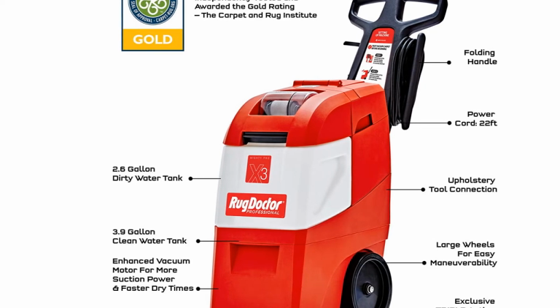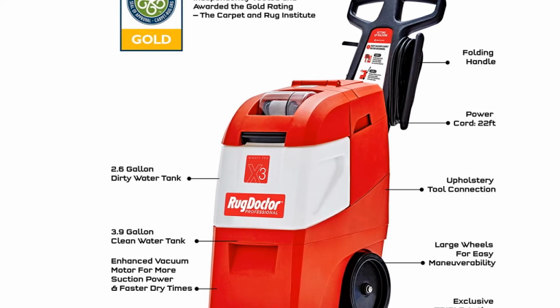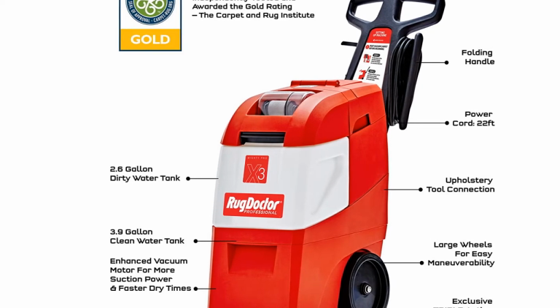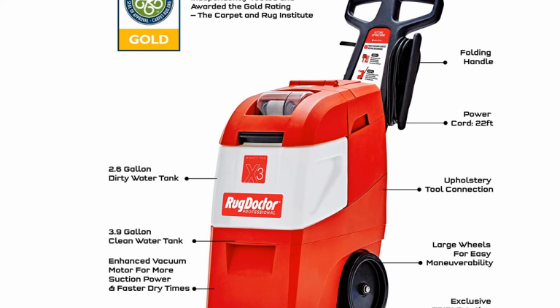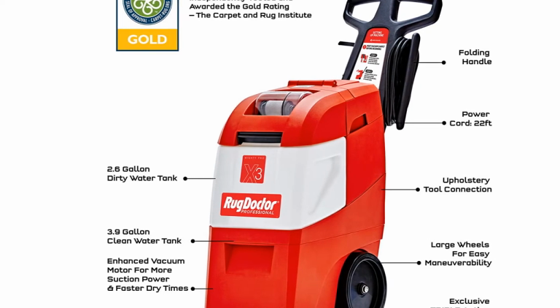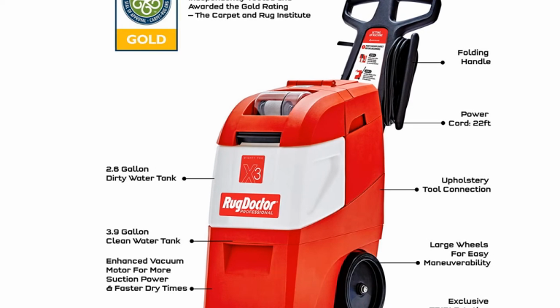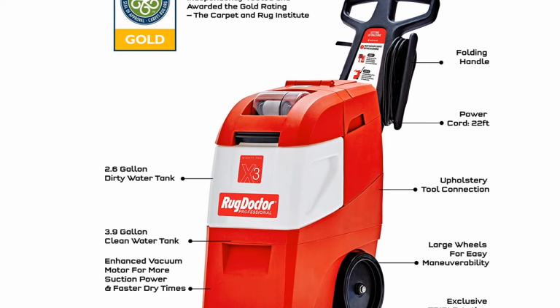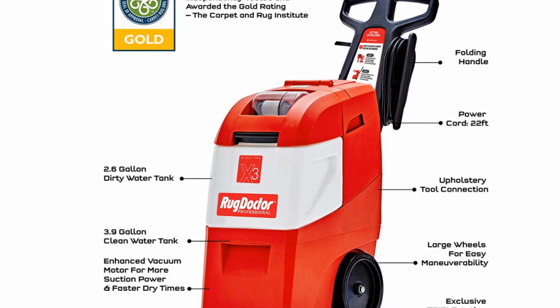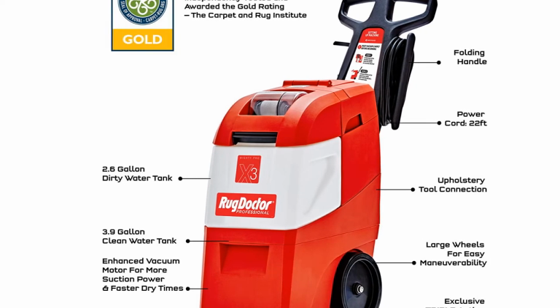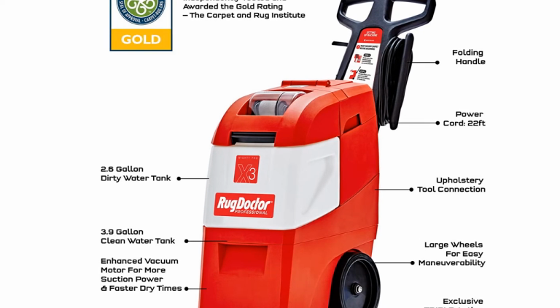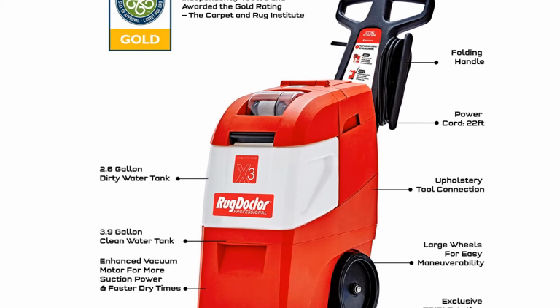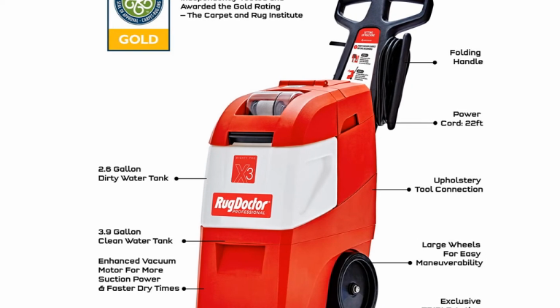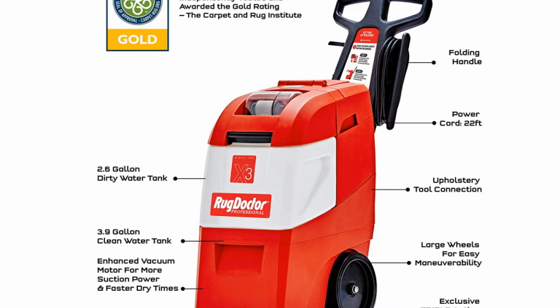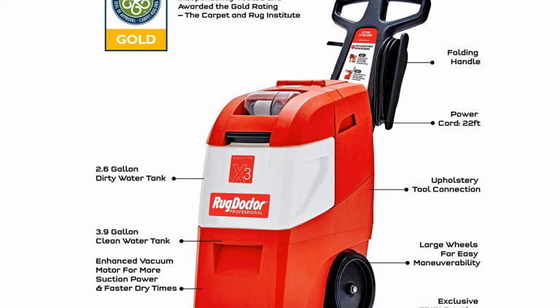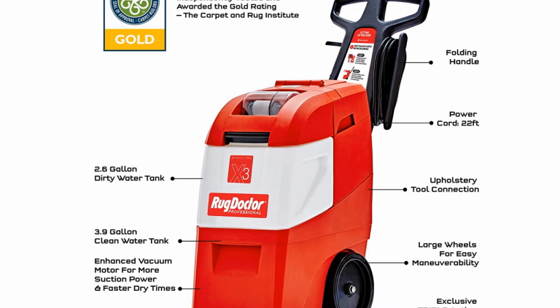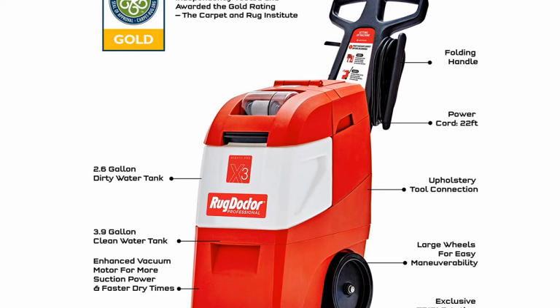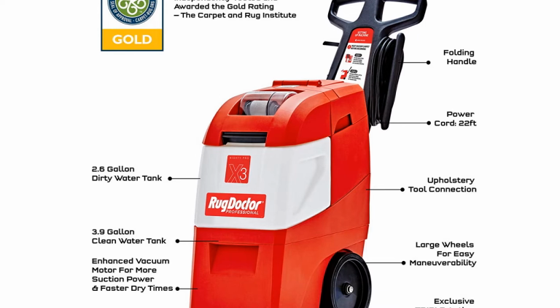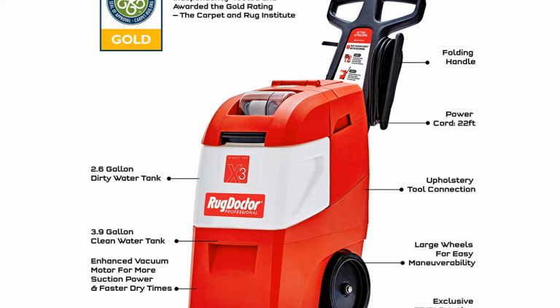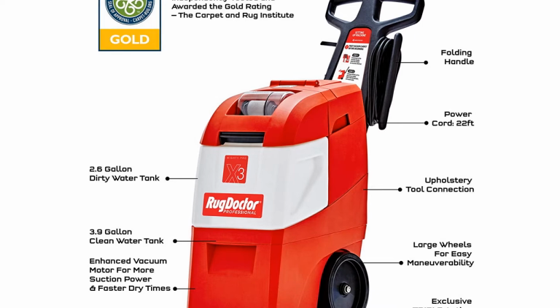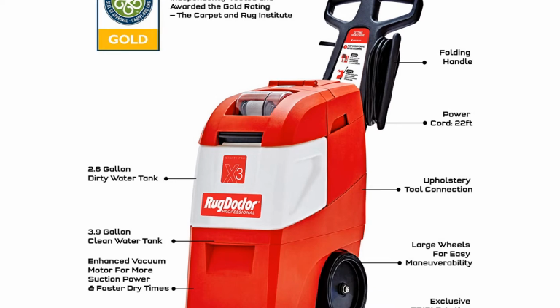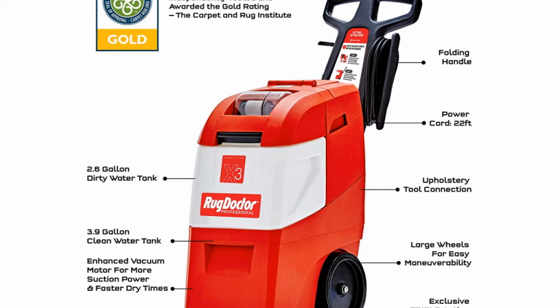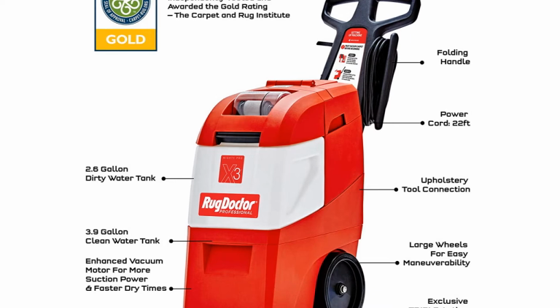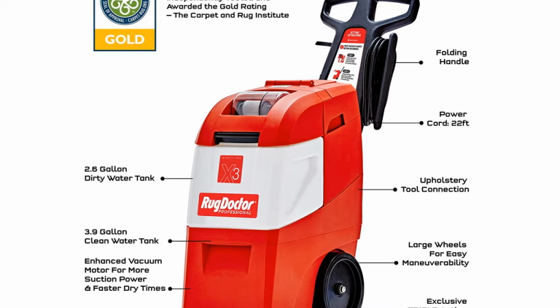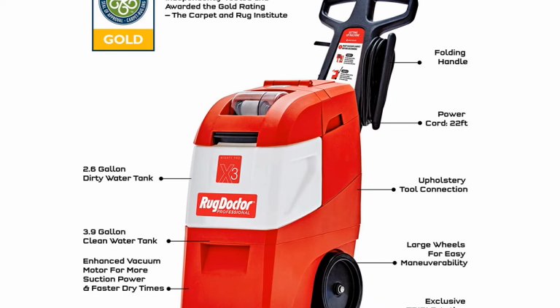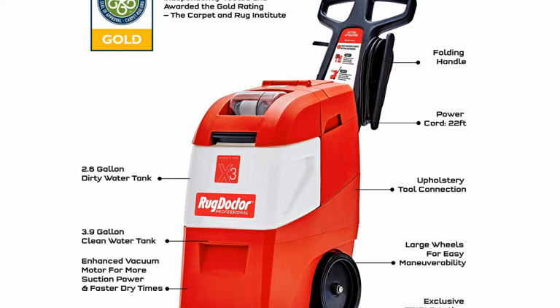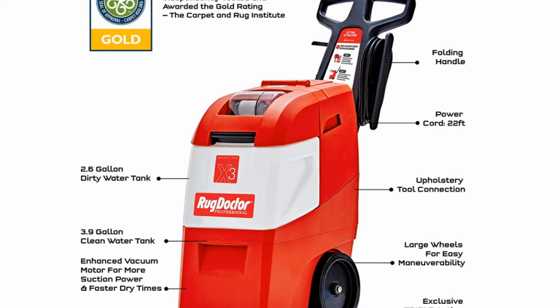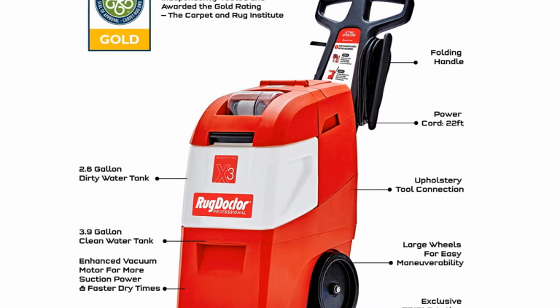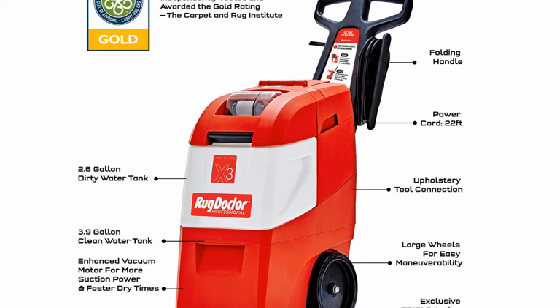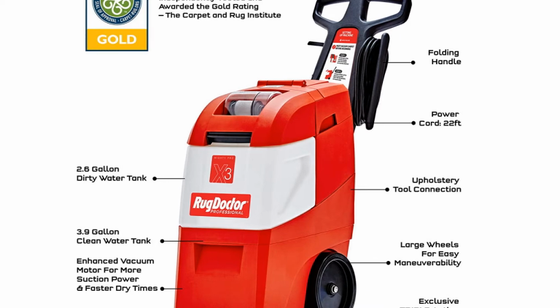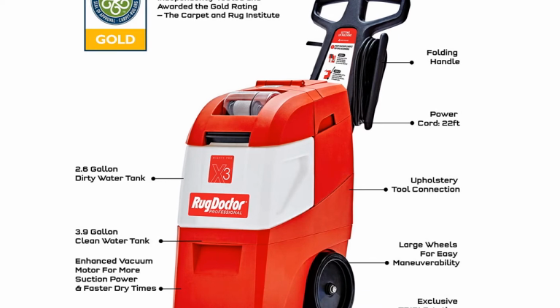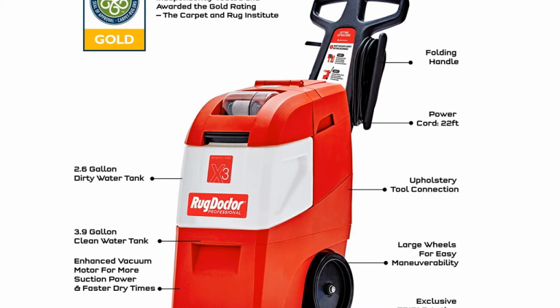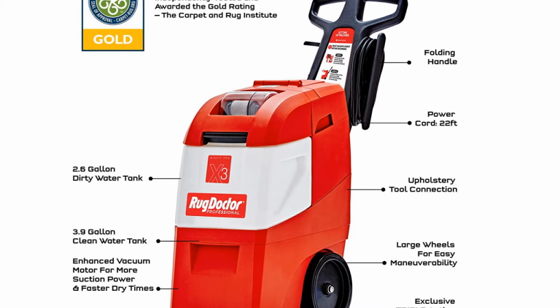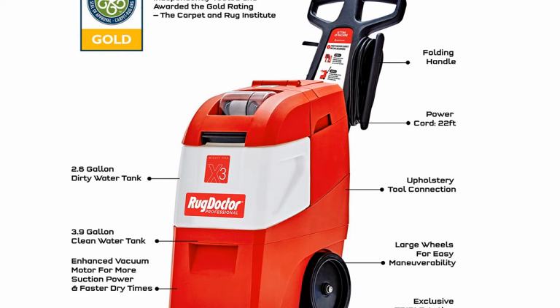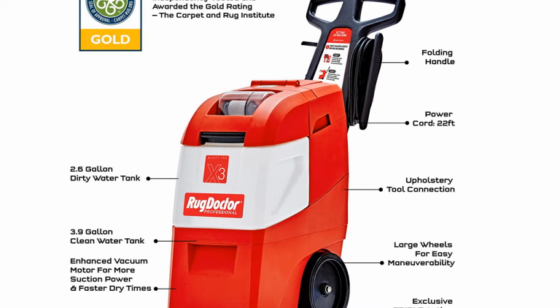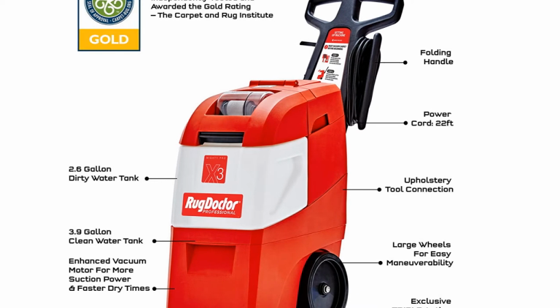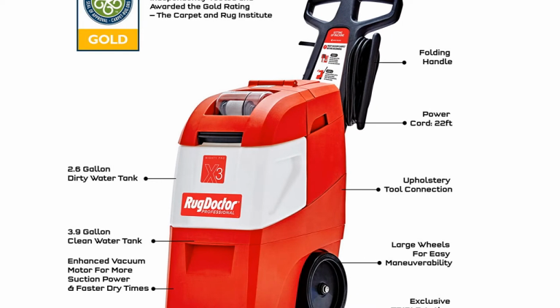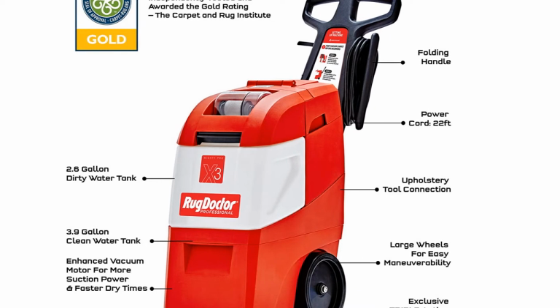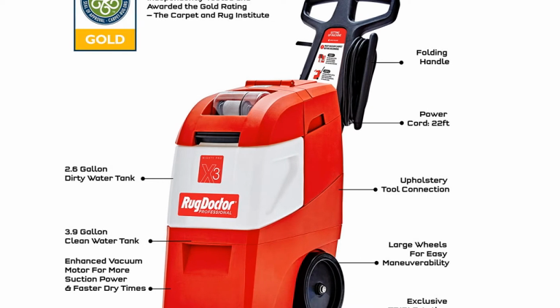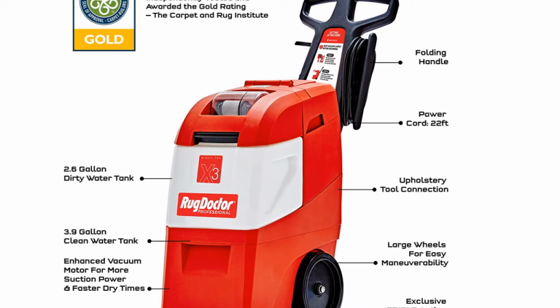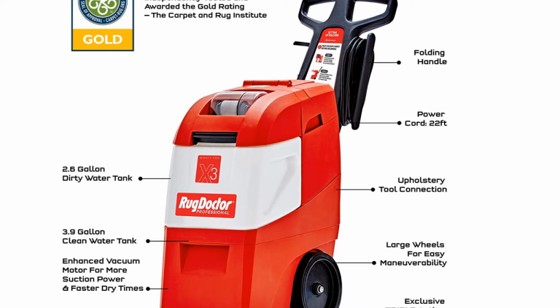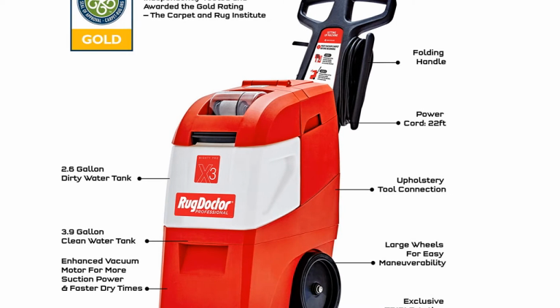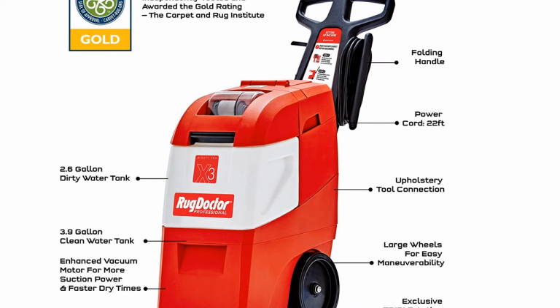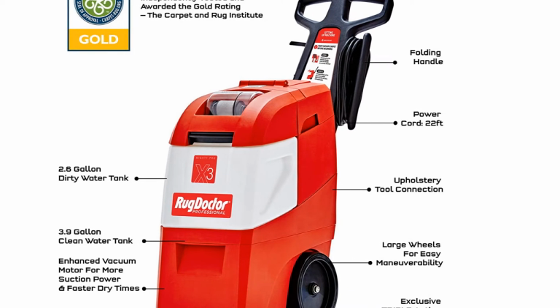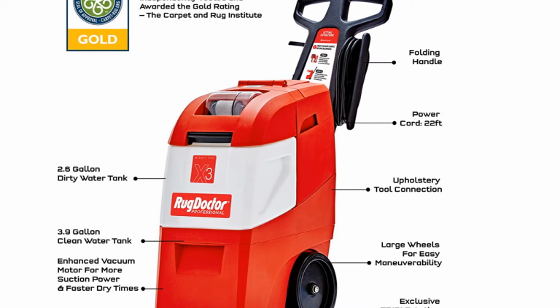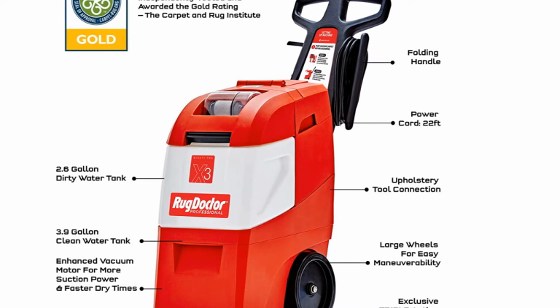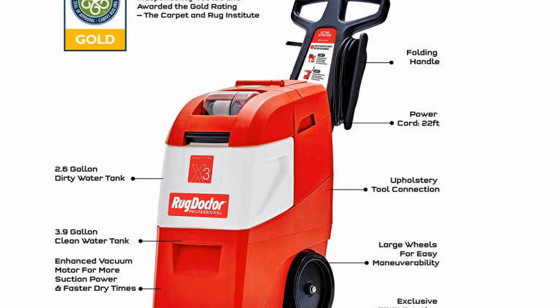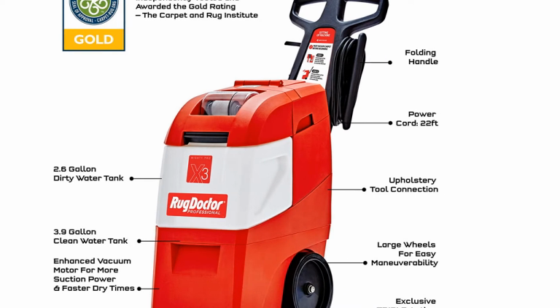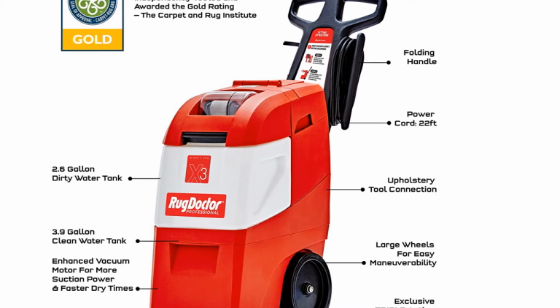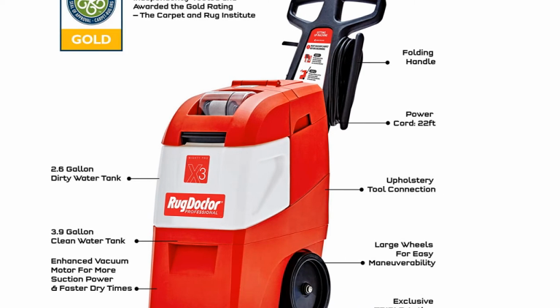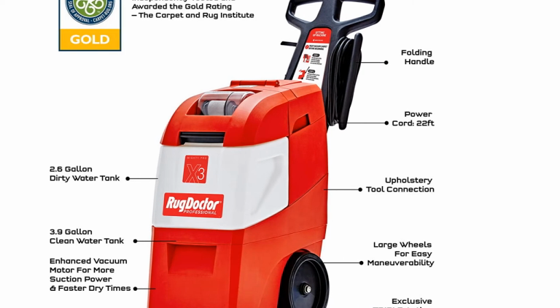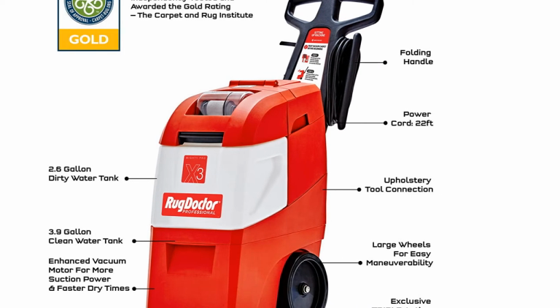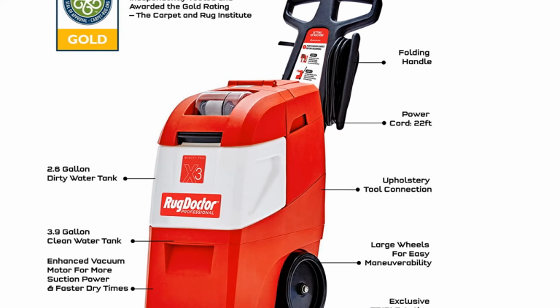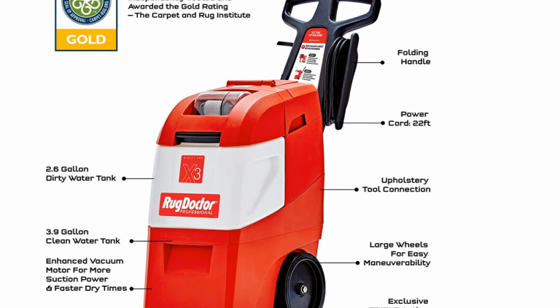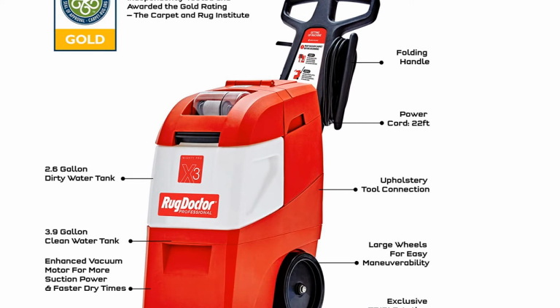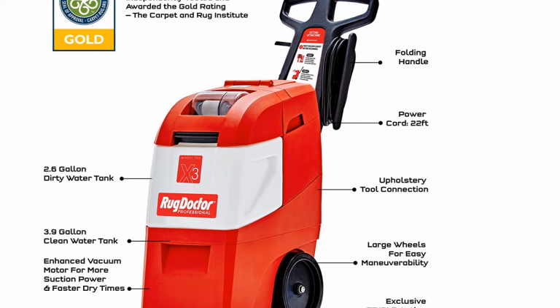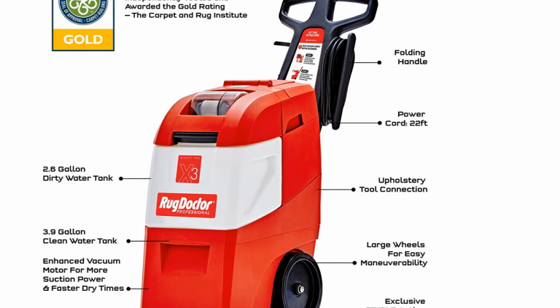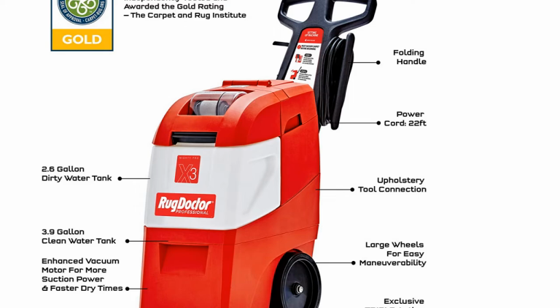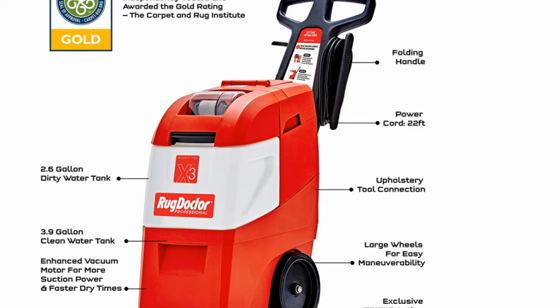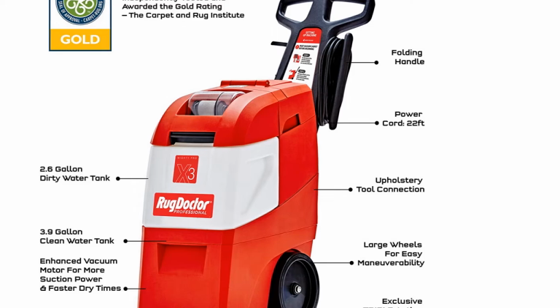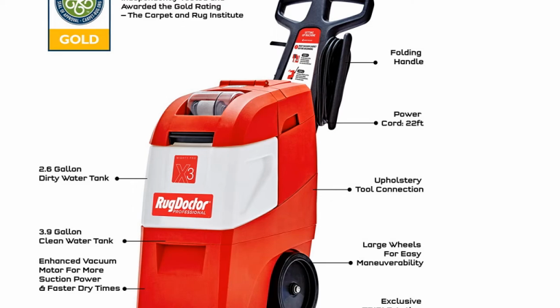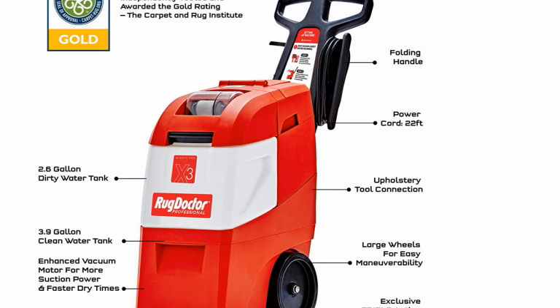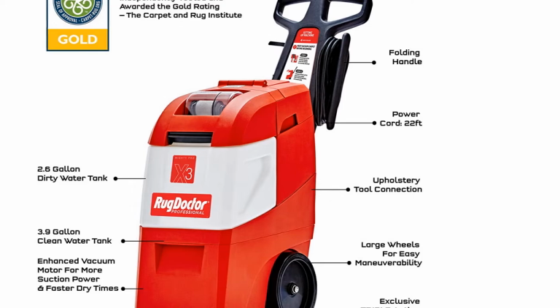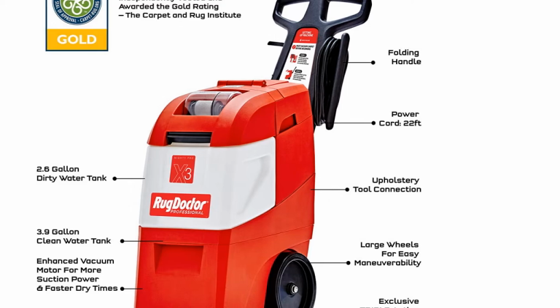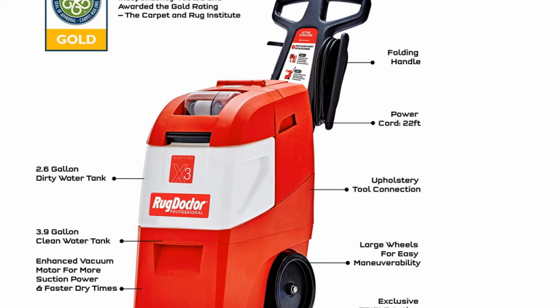Ultimately, if you have wall-to-wall carpeting or find yourself renting a commercial carpet cleaner often, invest in this one.